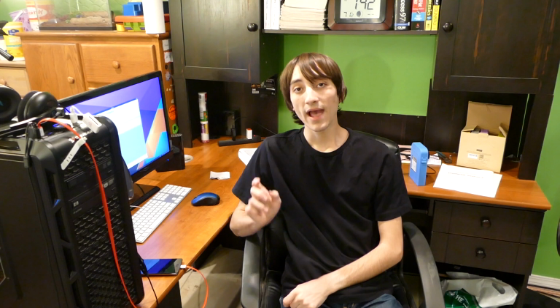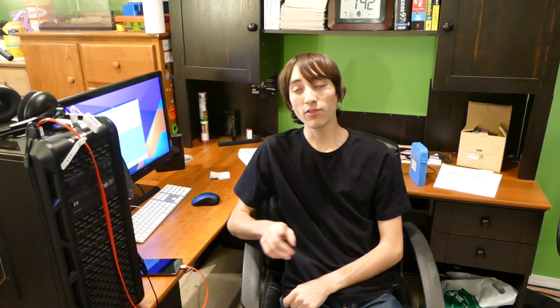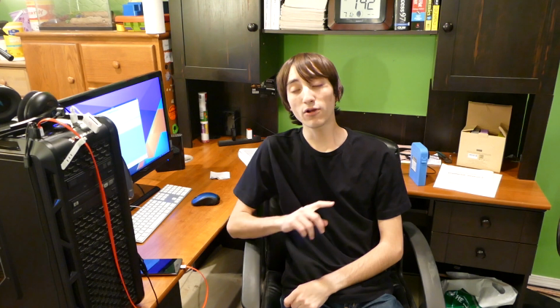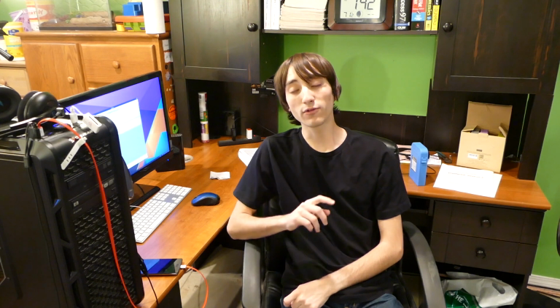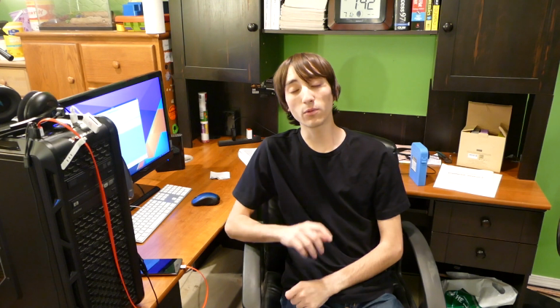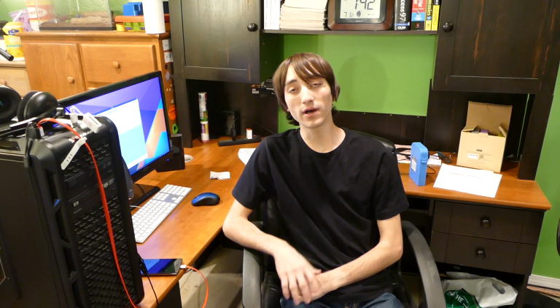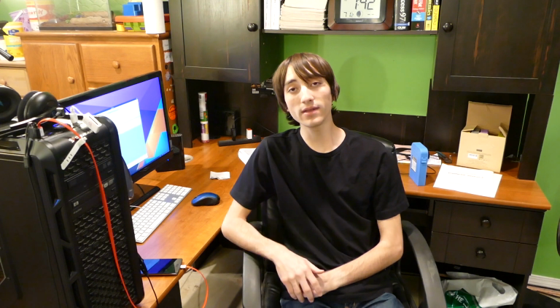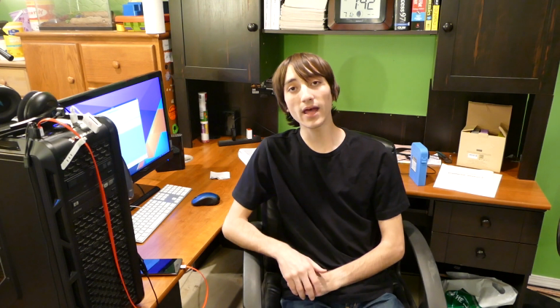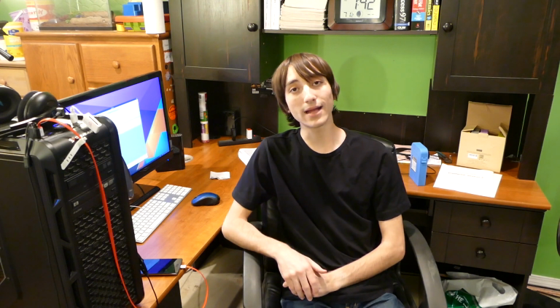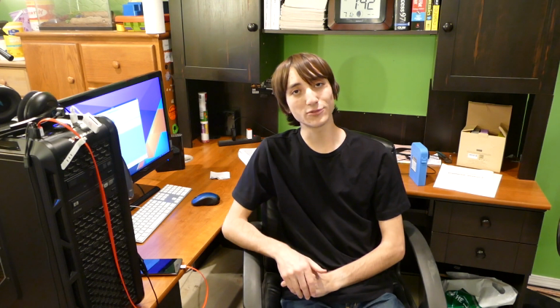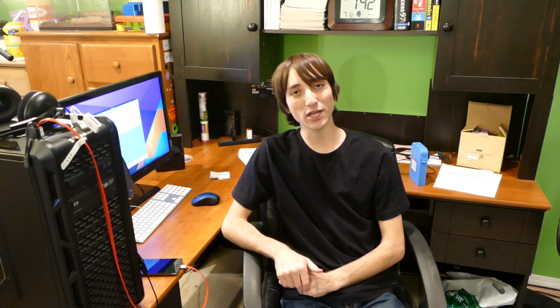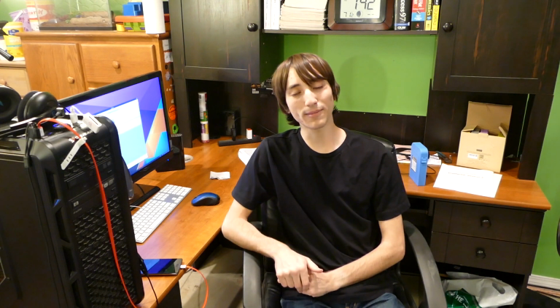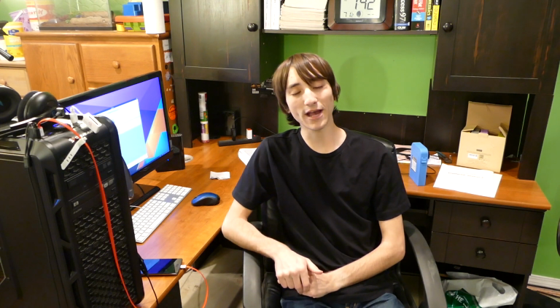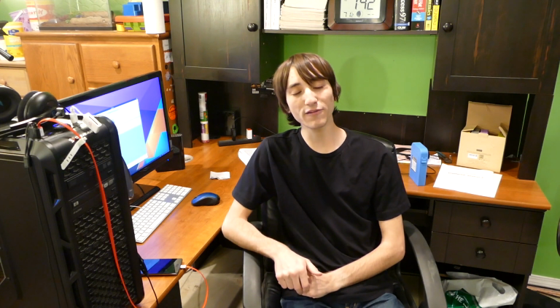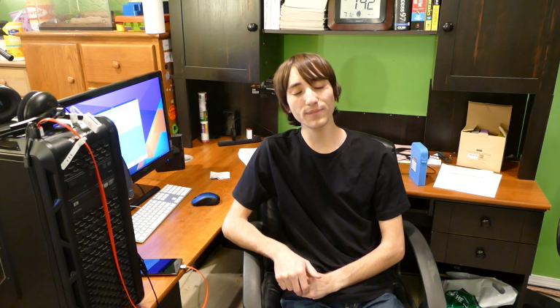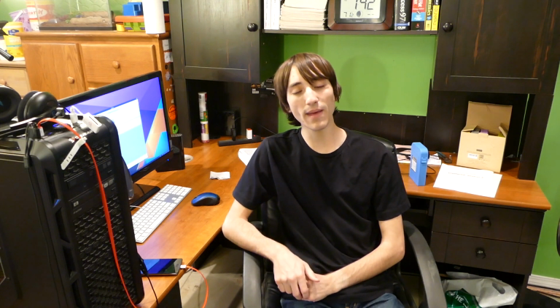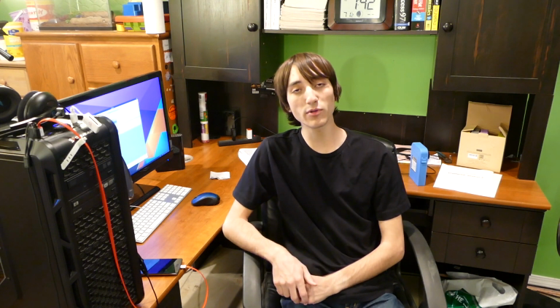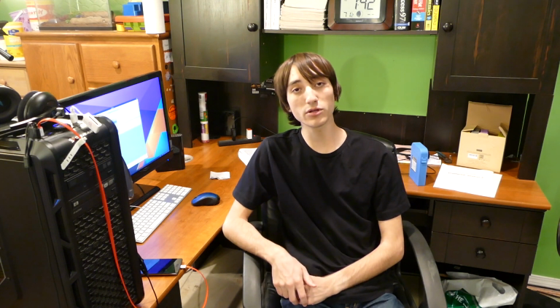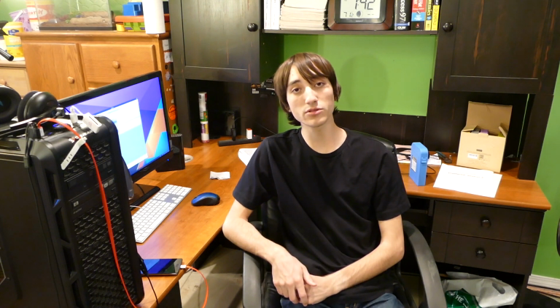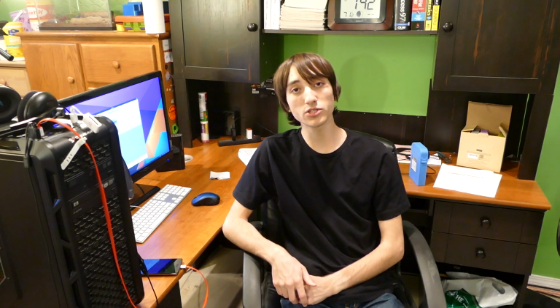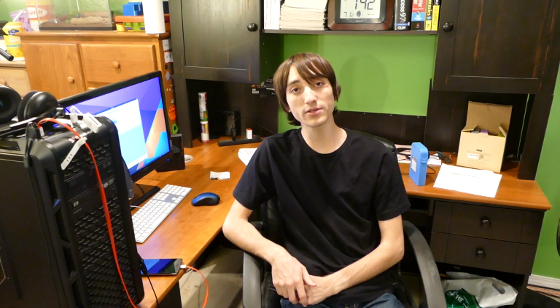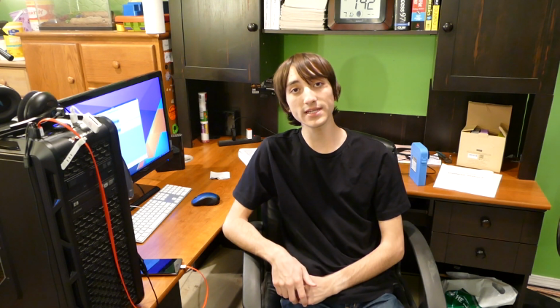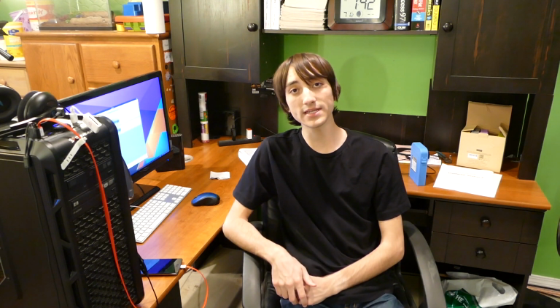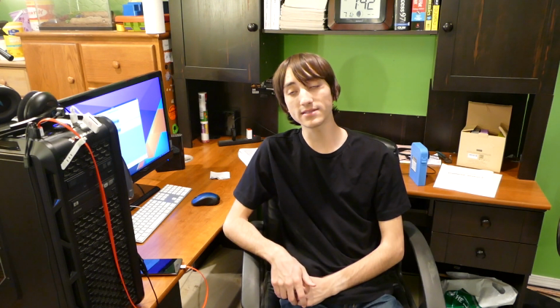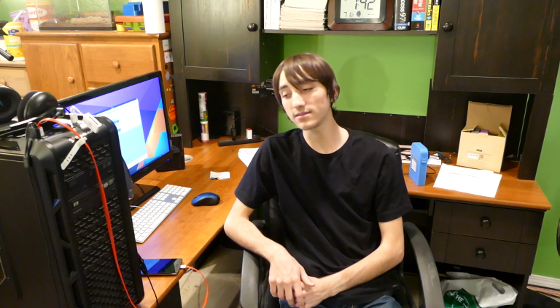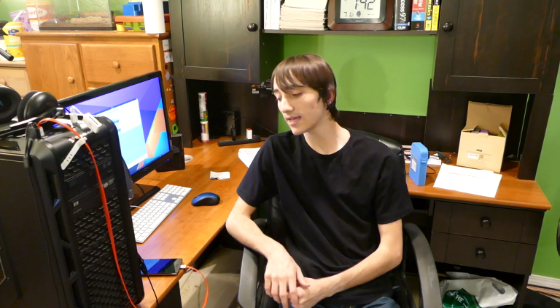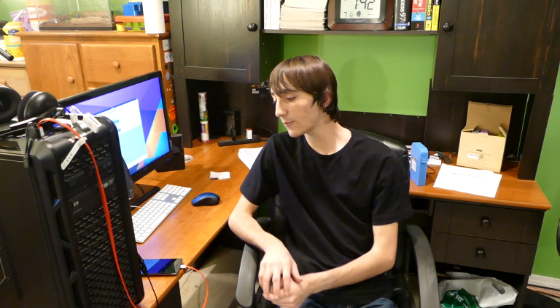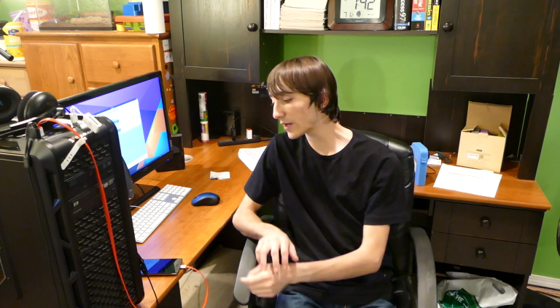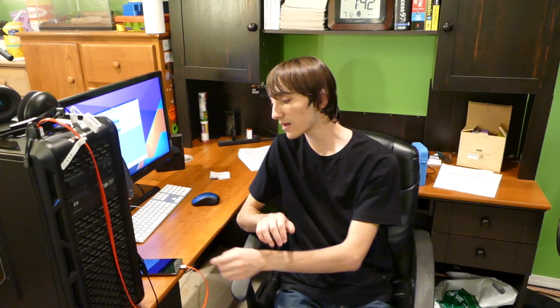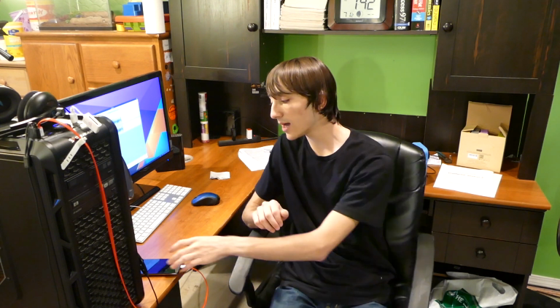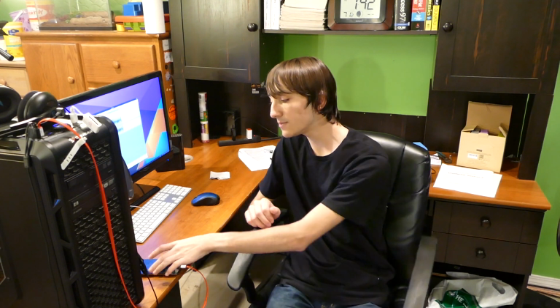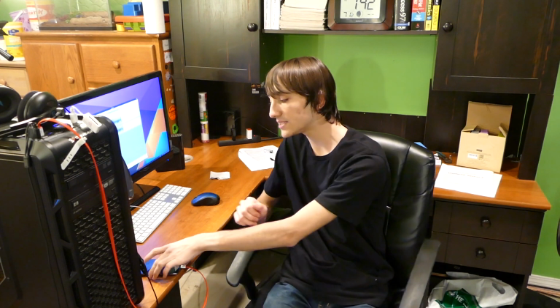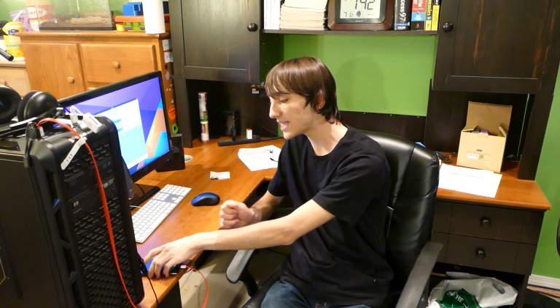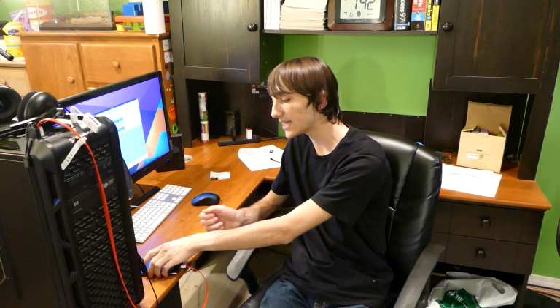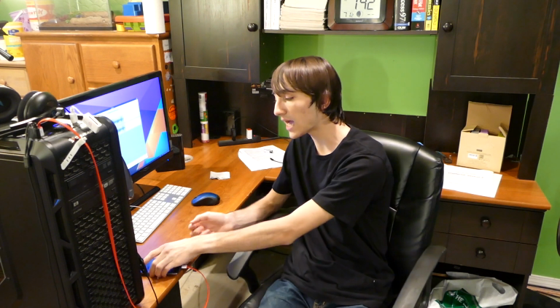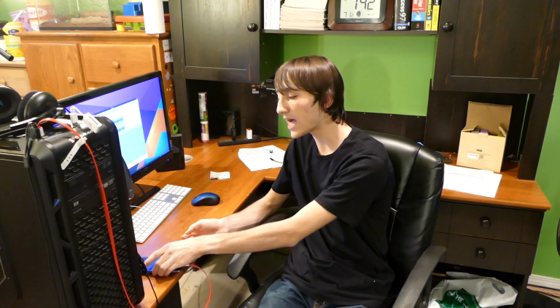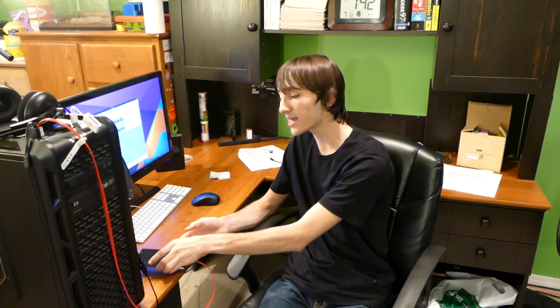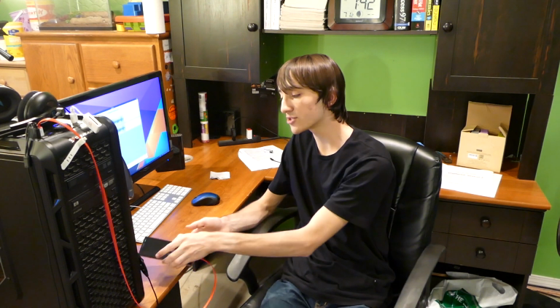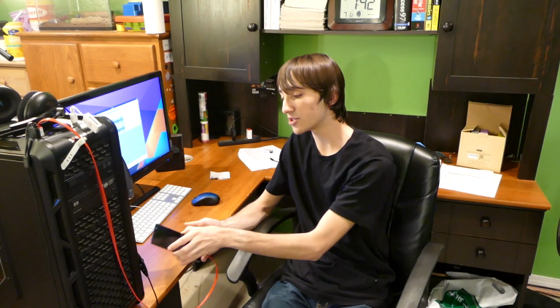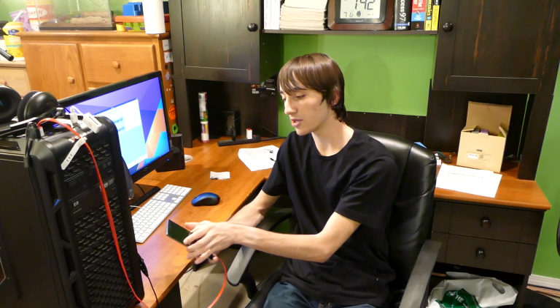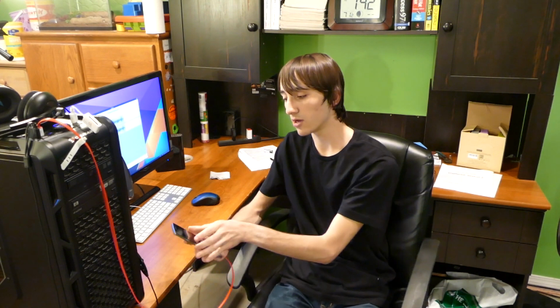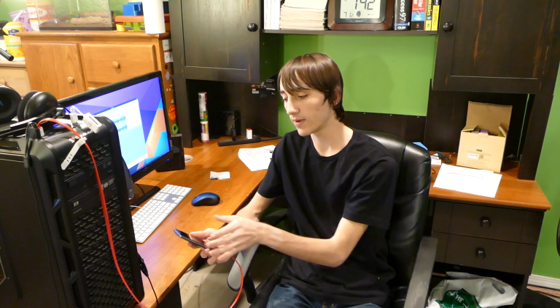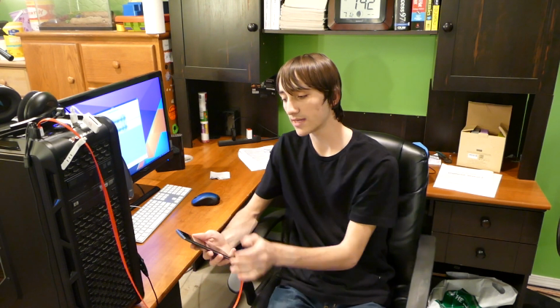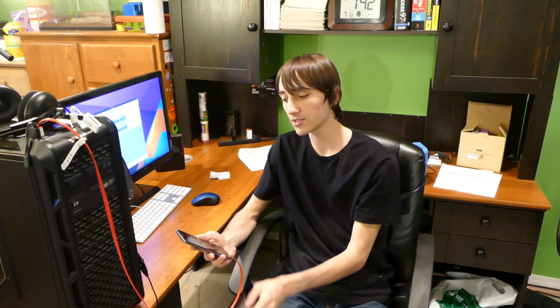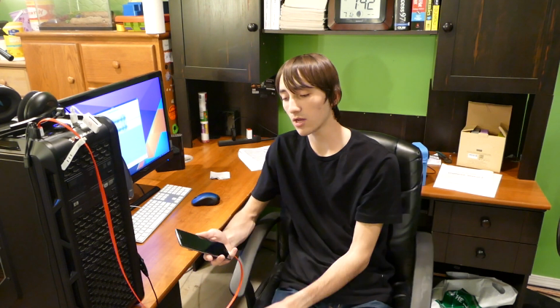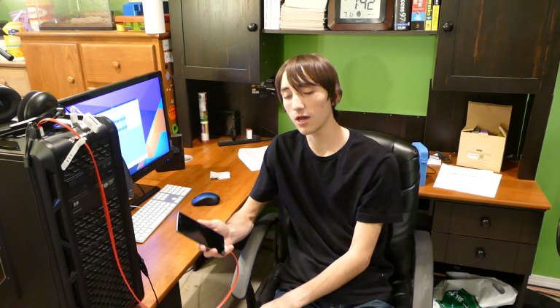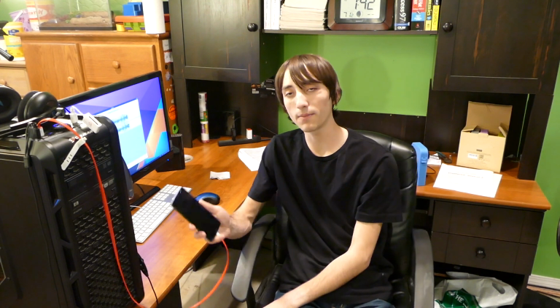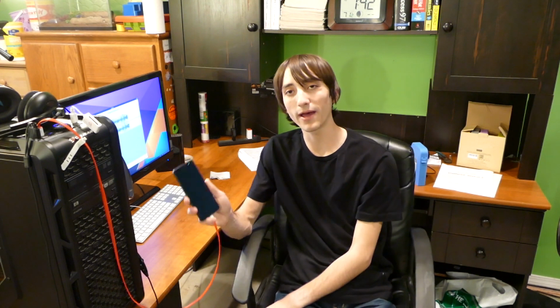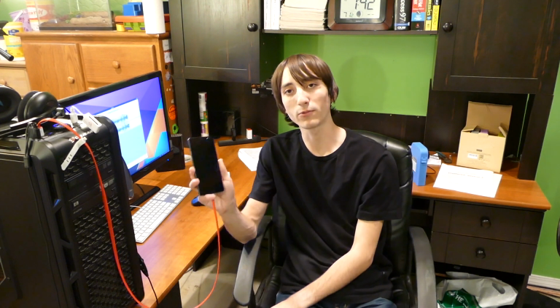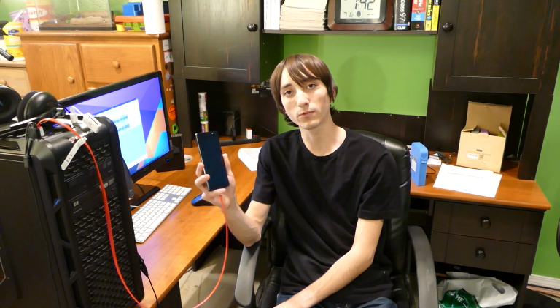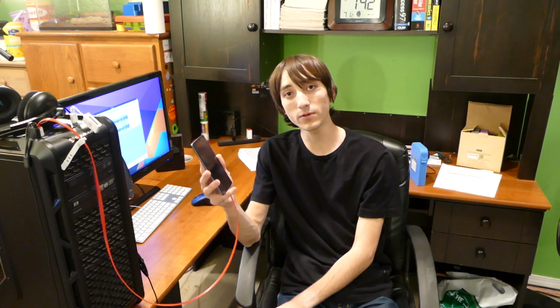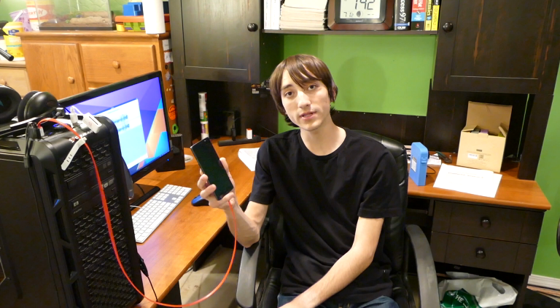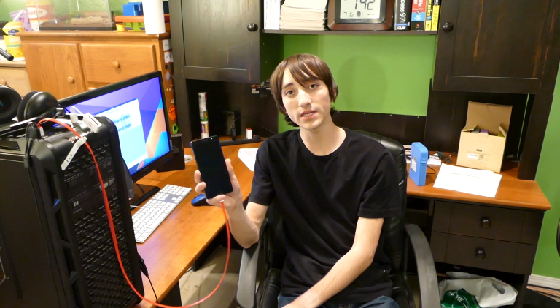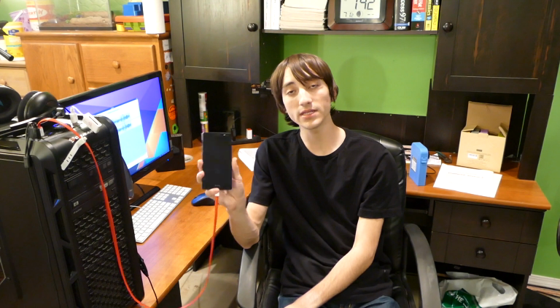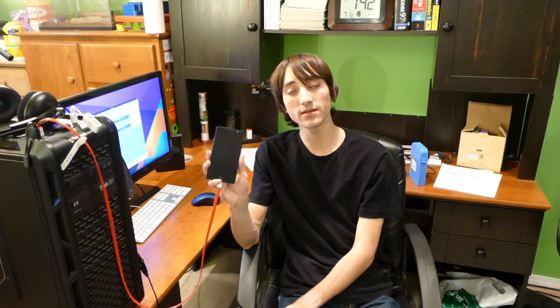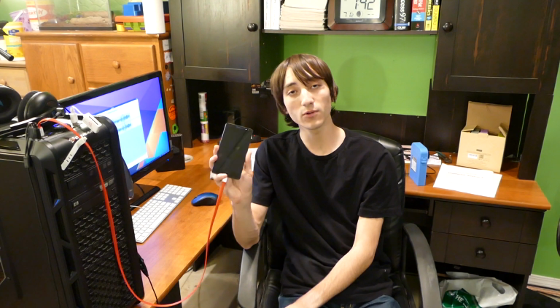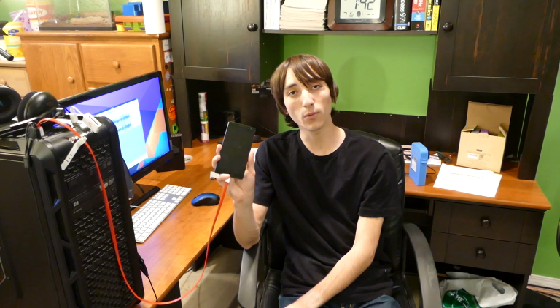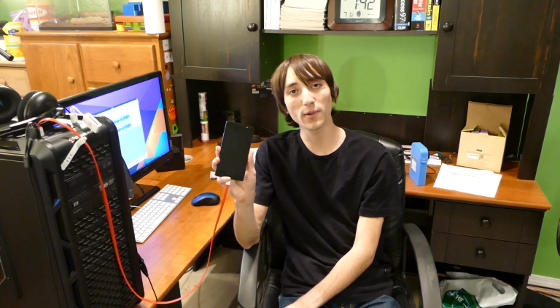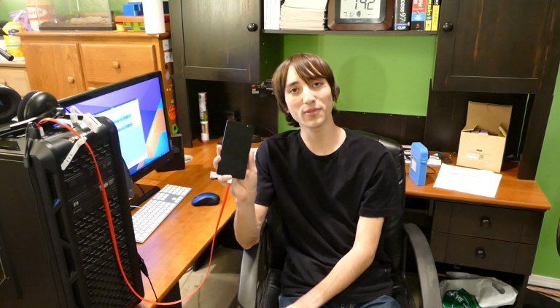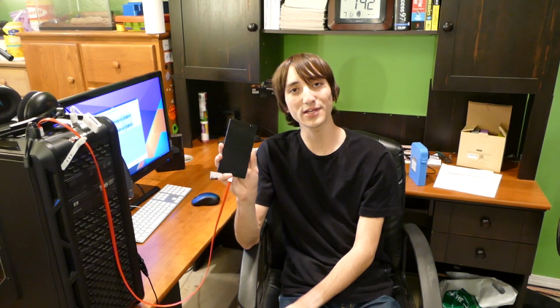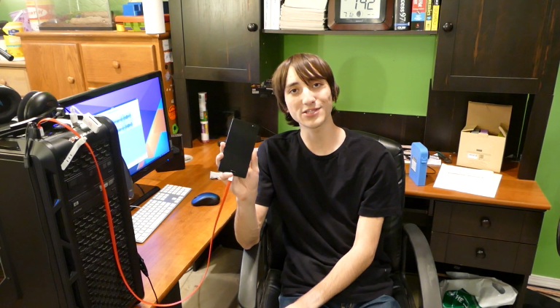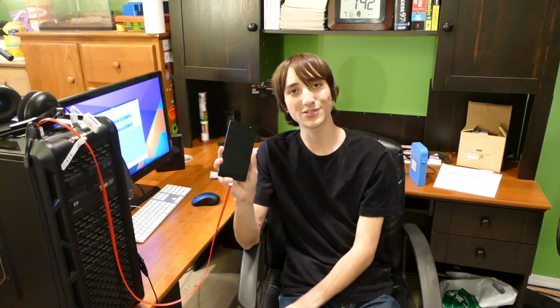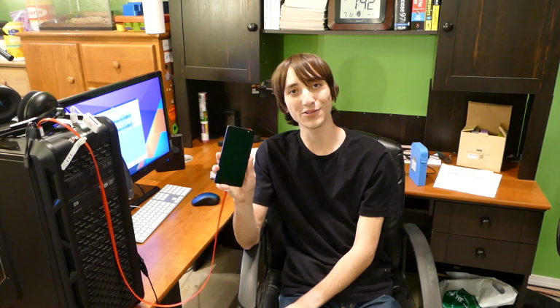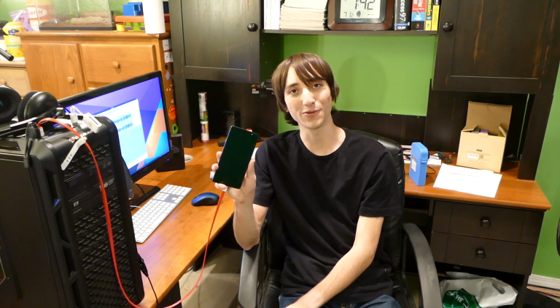Hello everyone, I'm Jacob Kaufman at Nerd in the Street, and today we are updating OxygenOS on my rooted OnePlus 2.